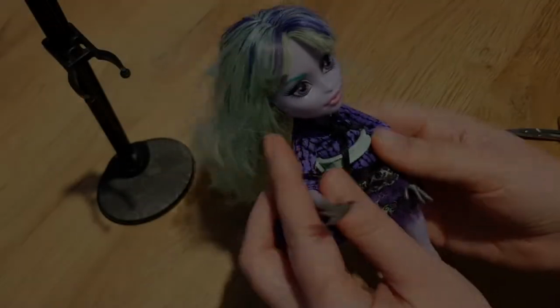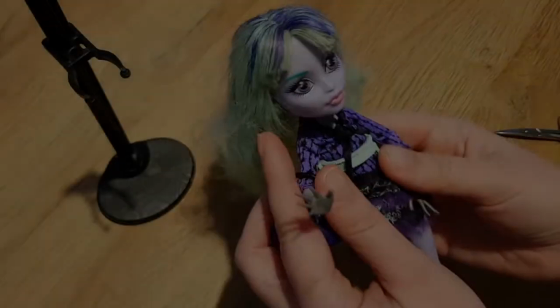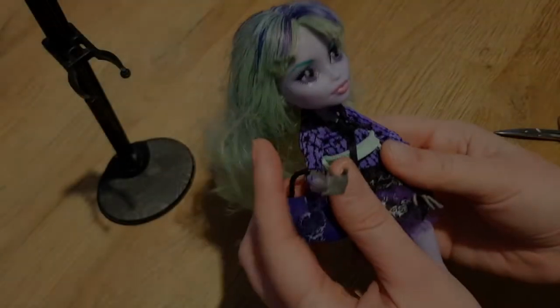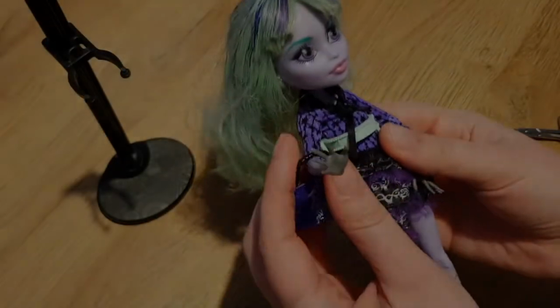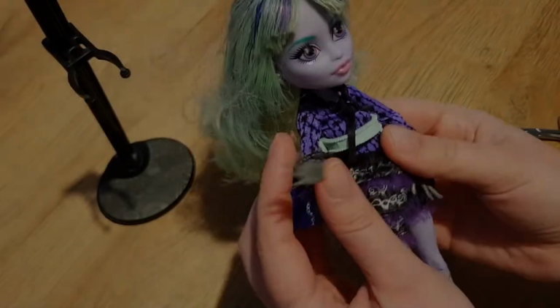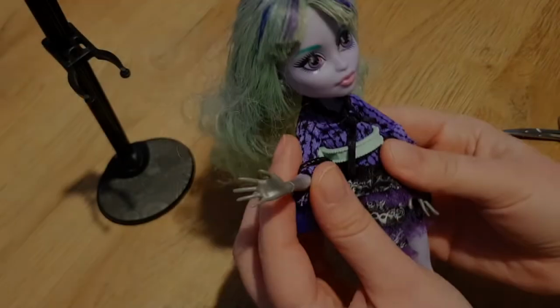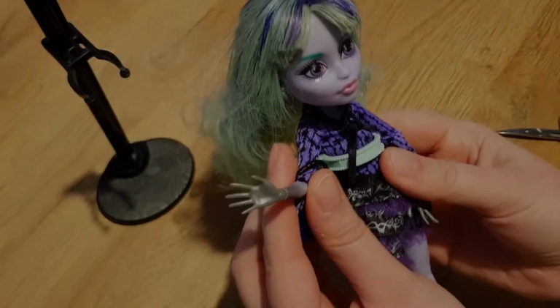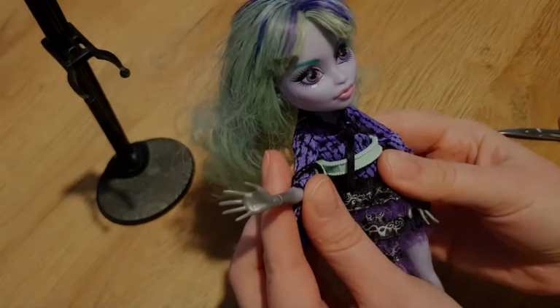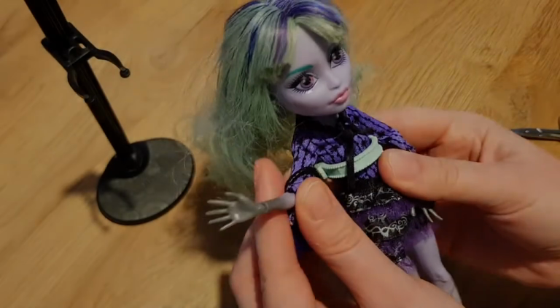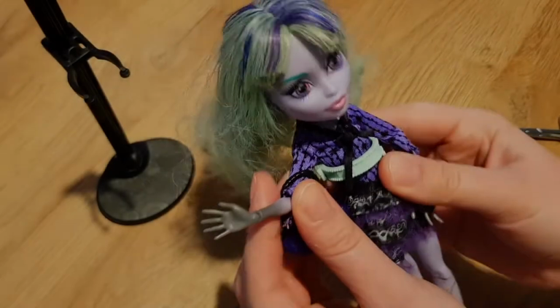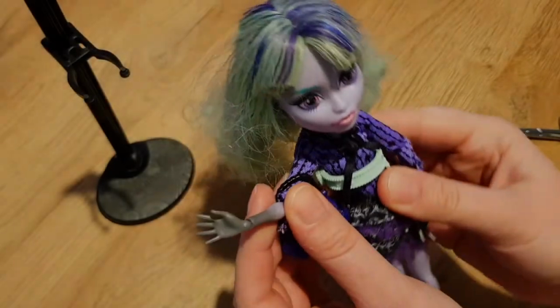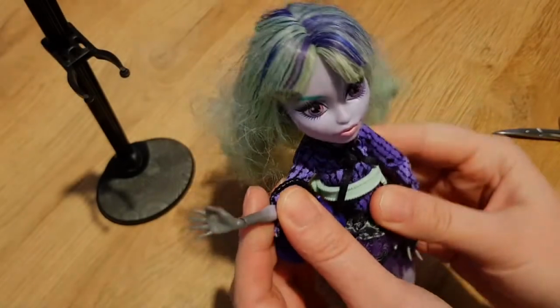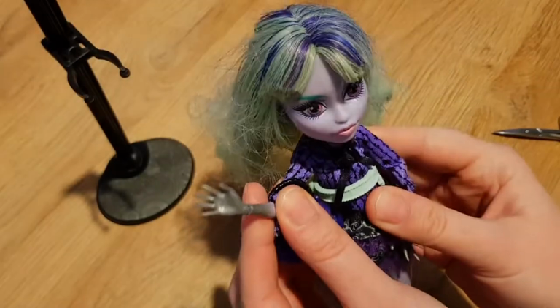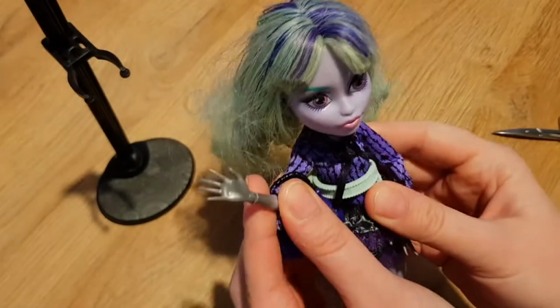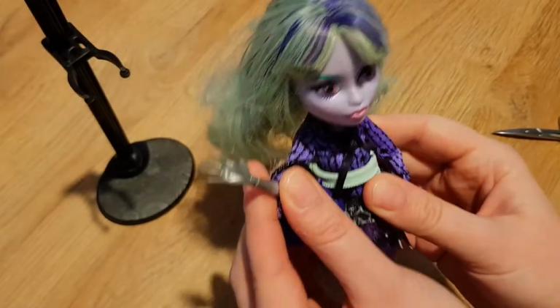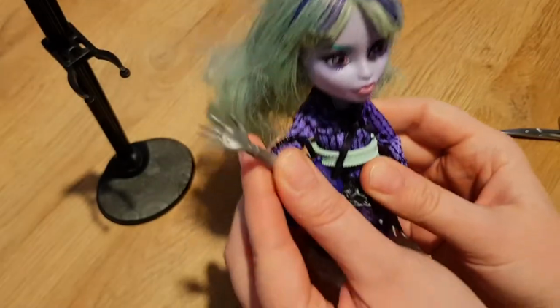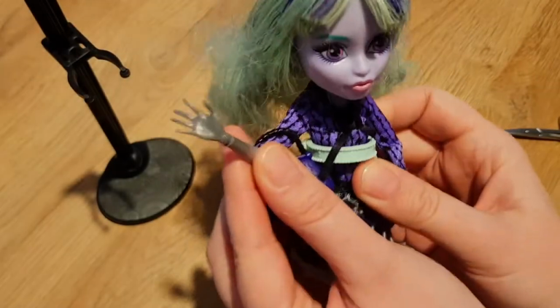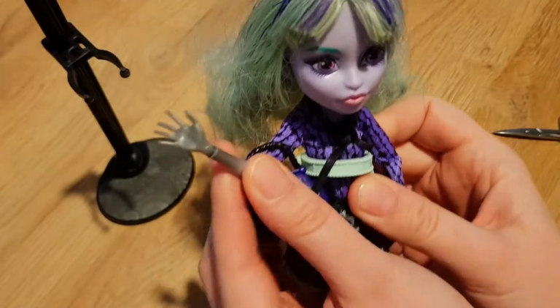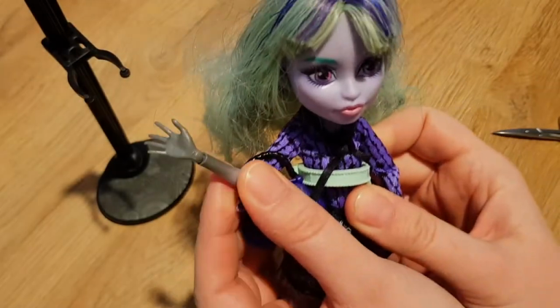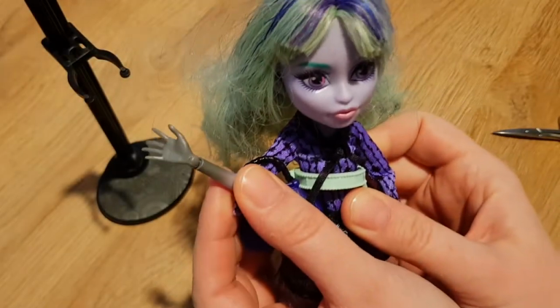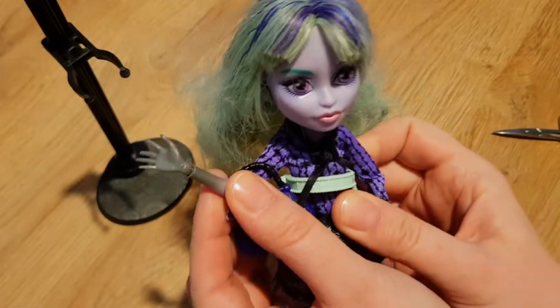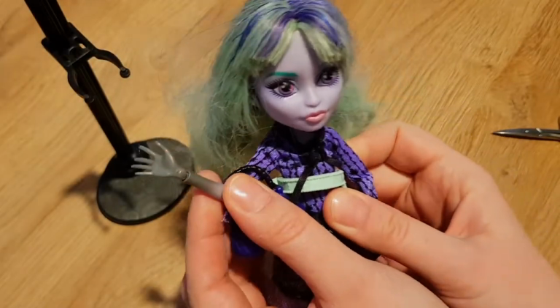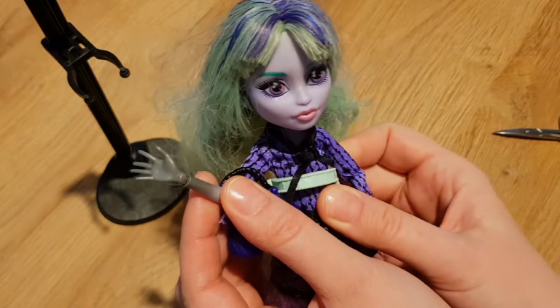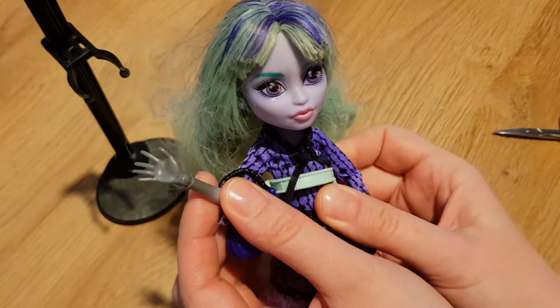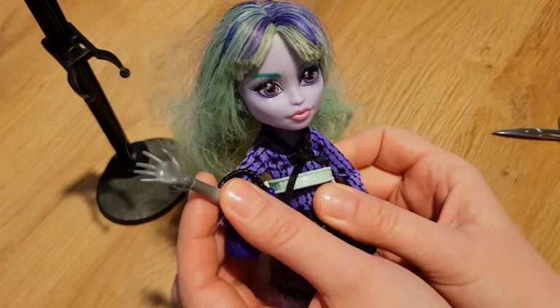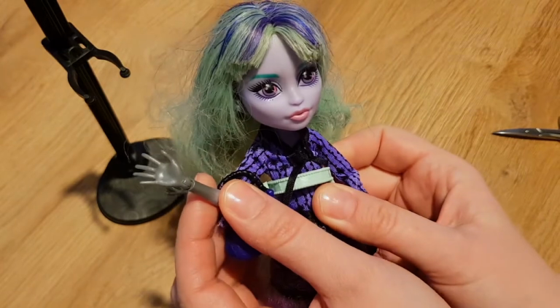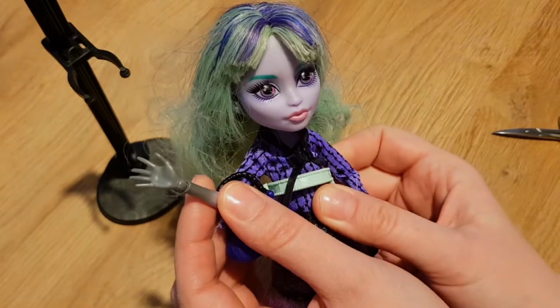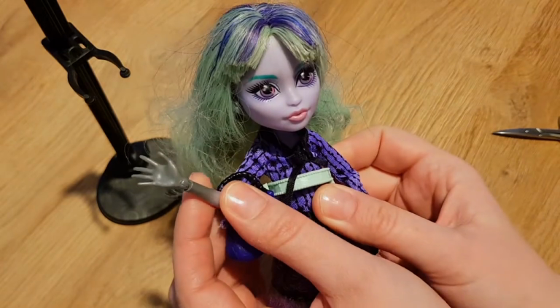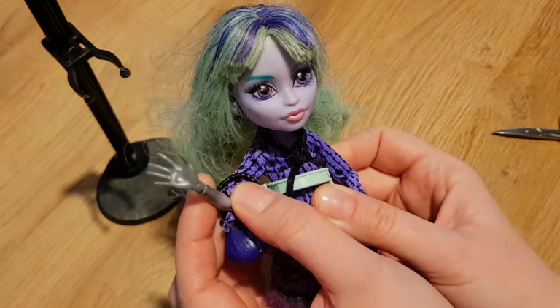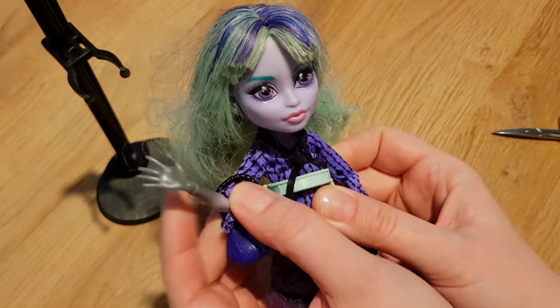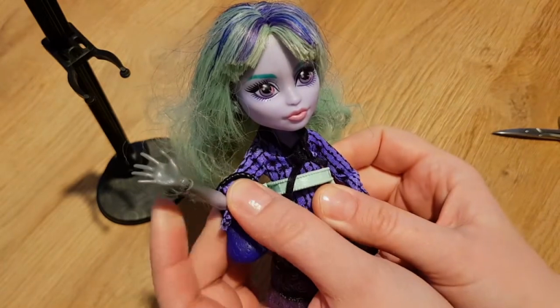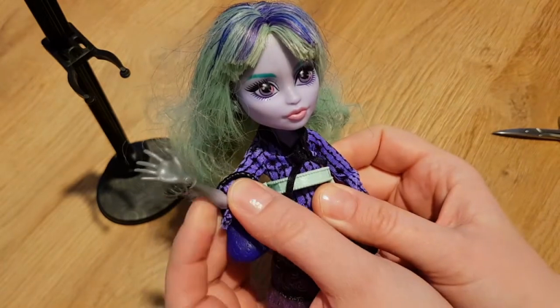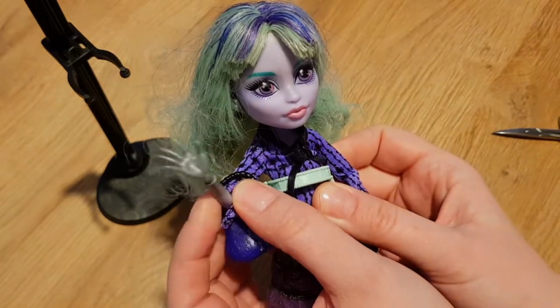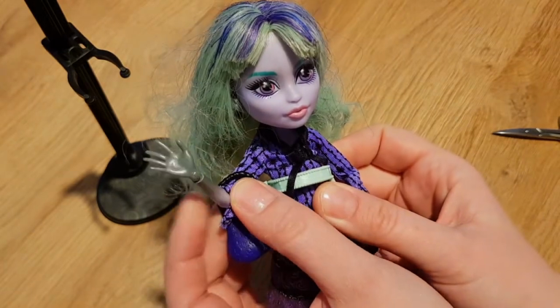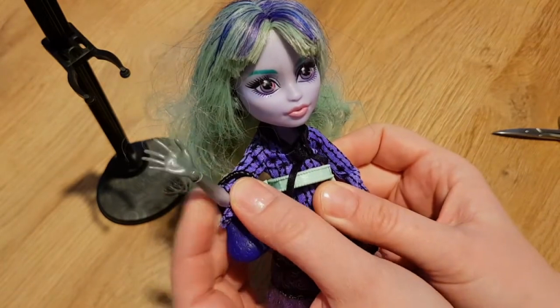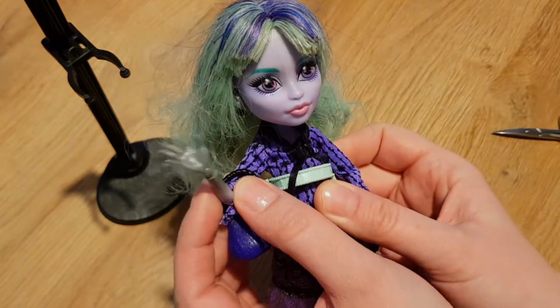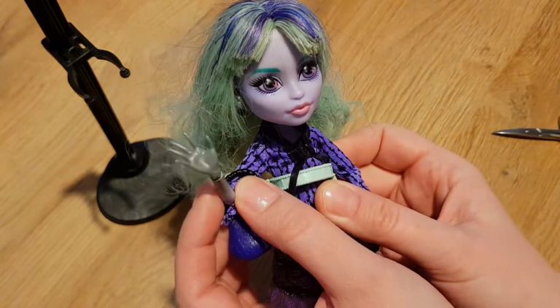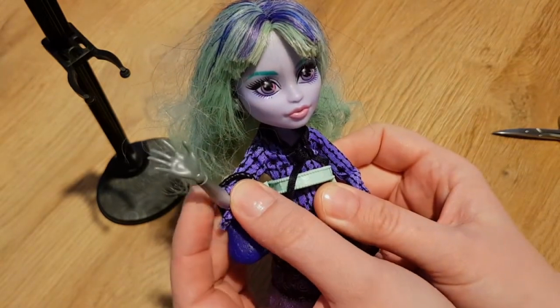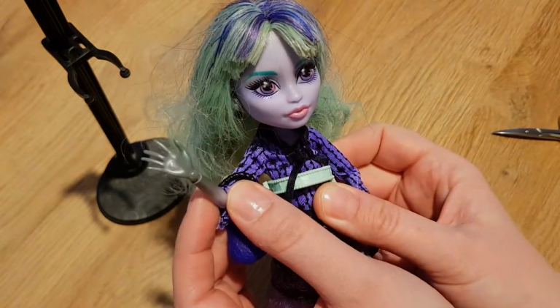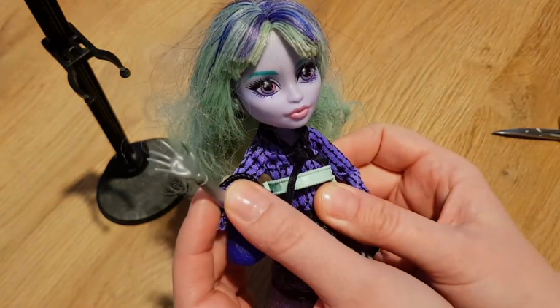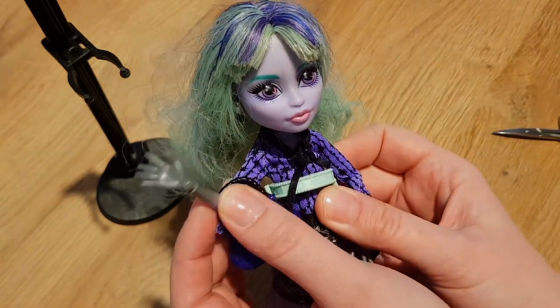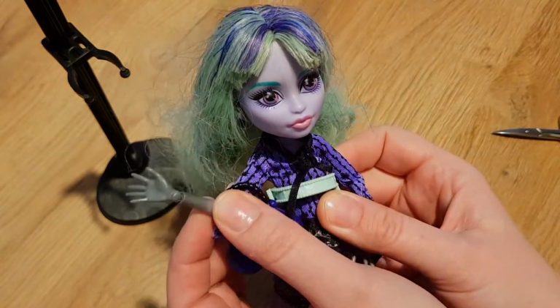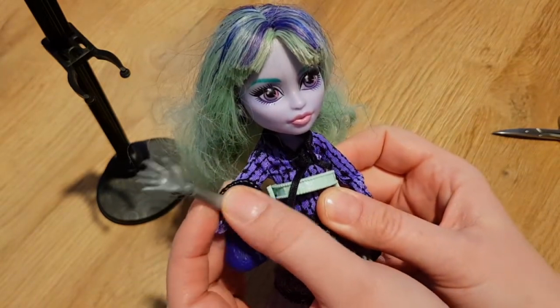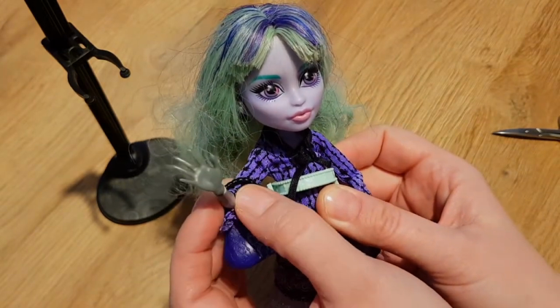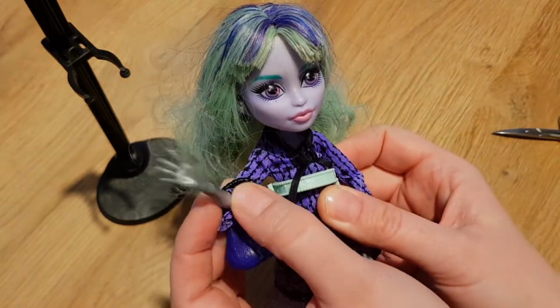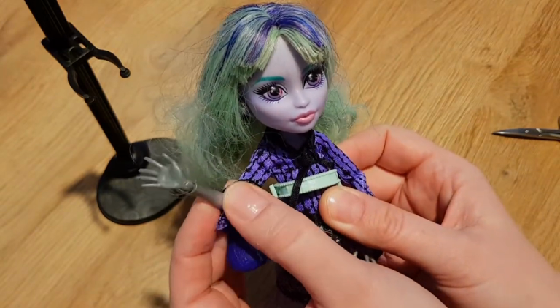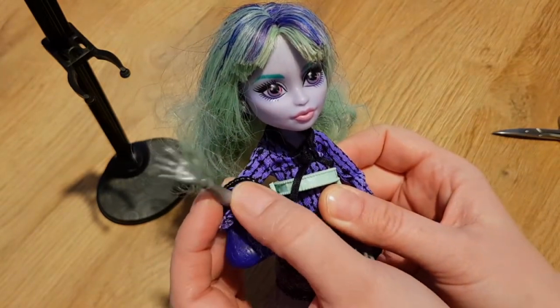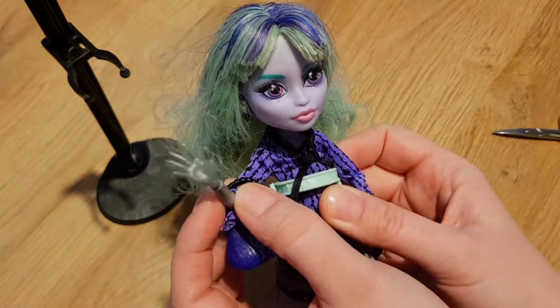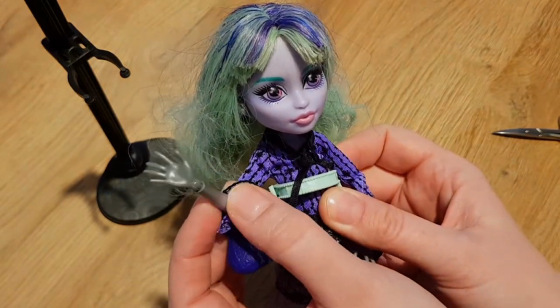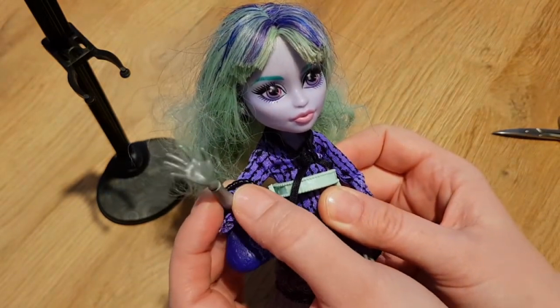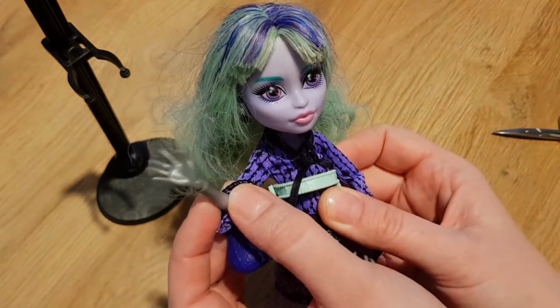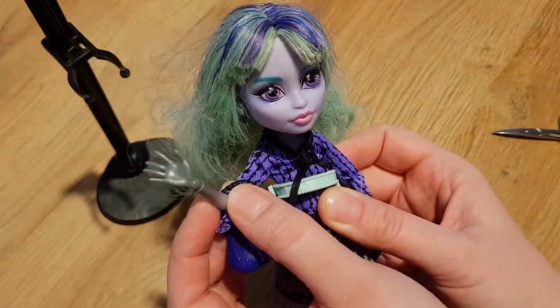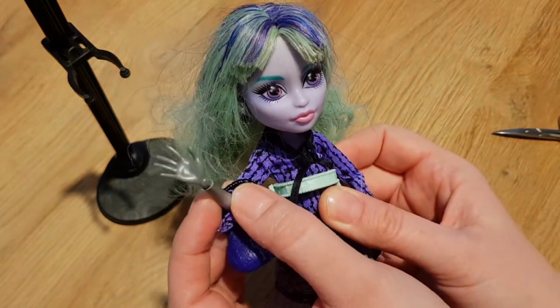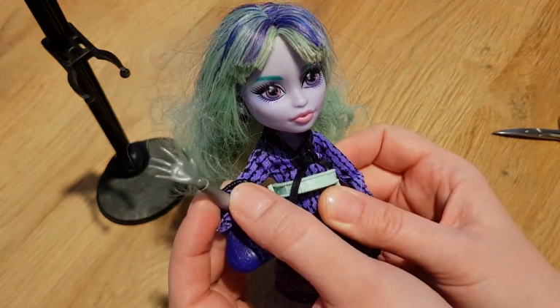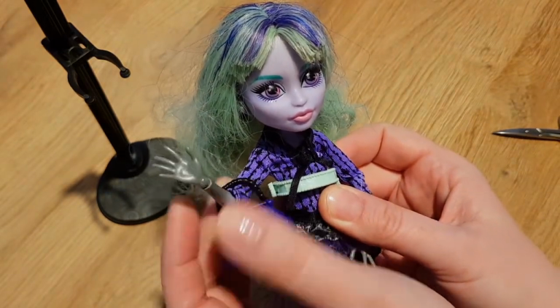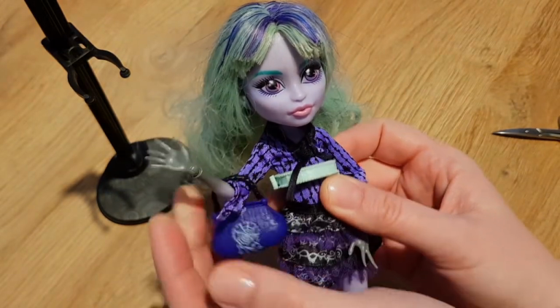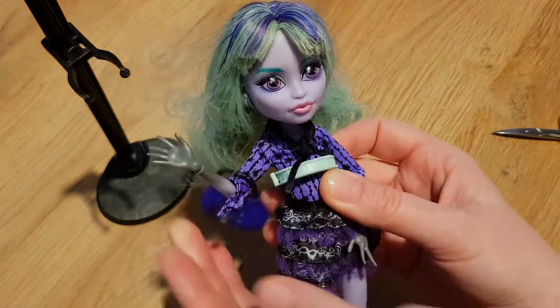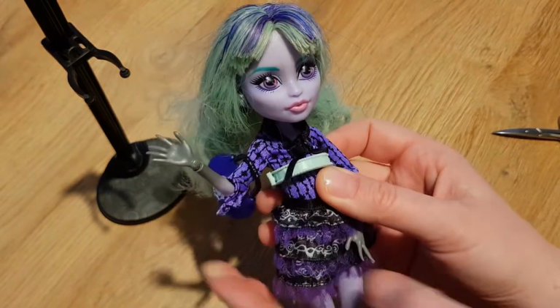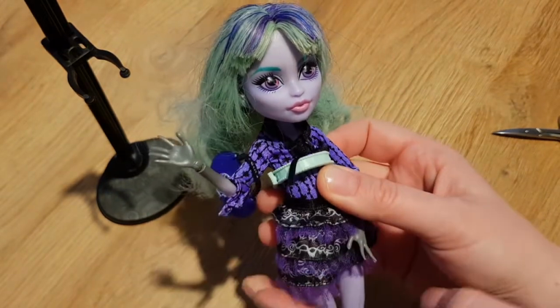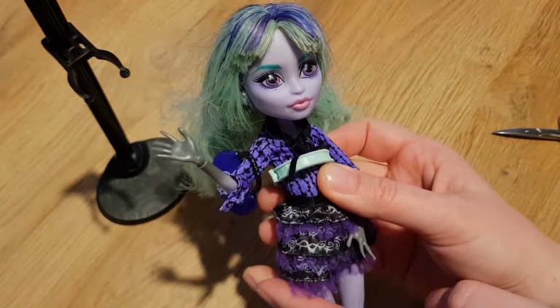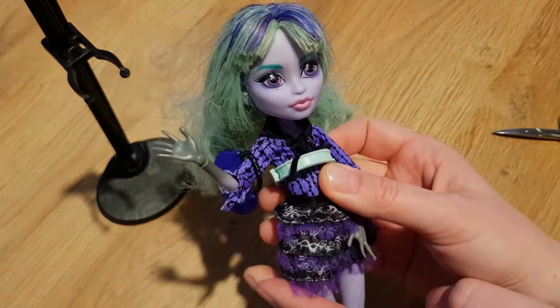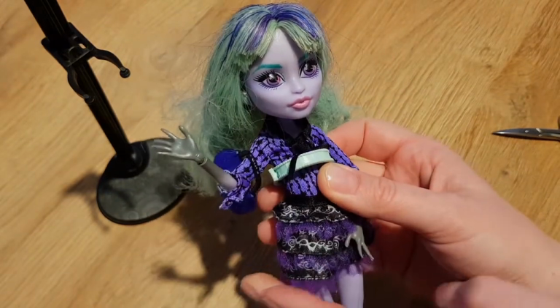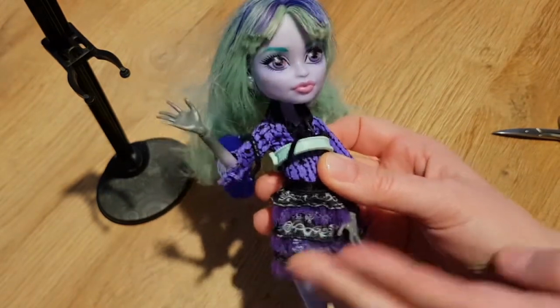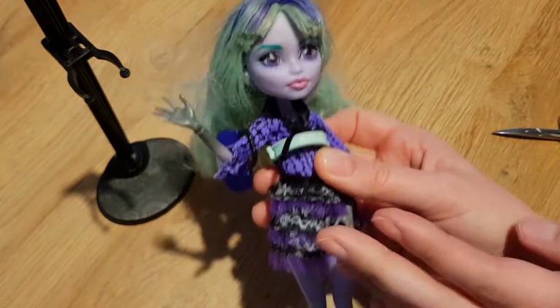Hello everyone! Welcome to my Sherry doll studio. Please meet Twyla — she's ready for her transformation today.